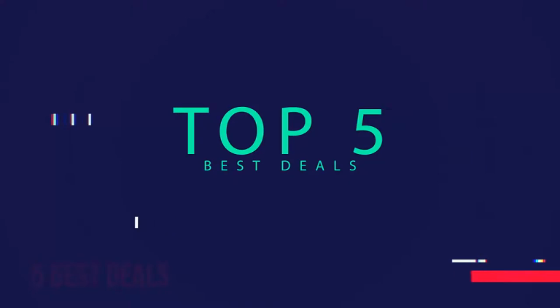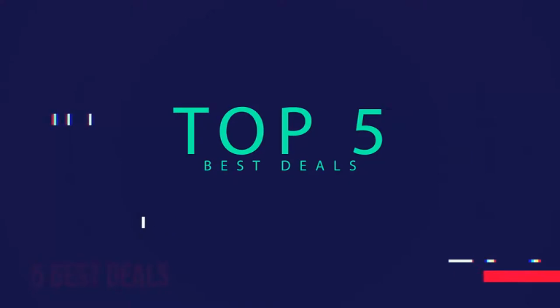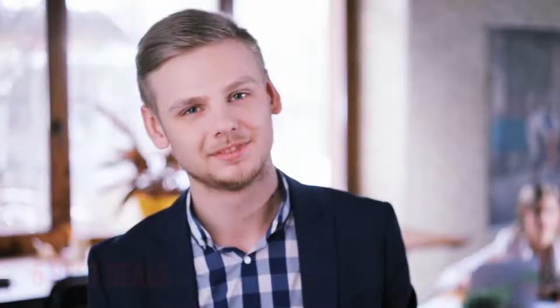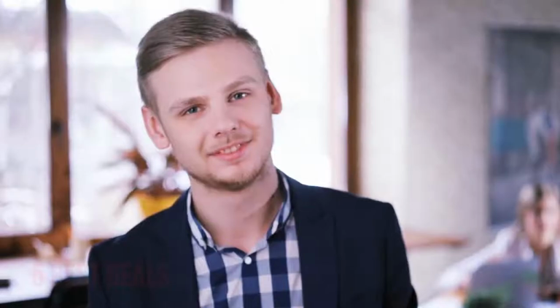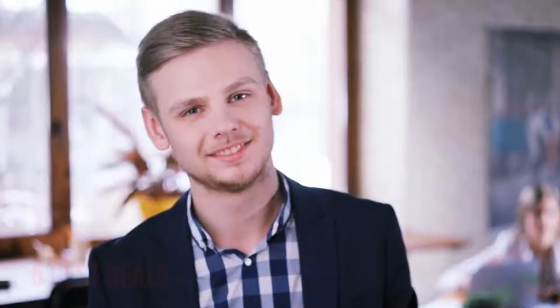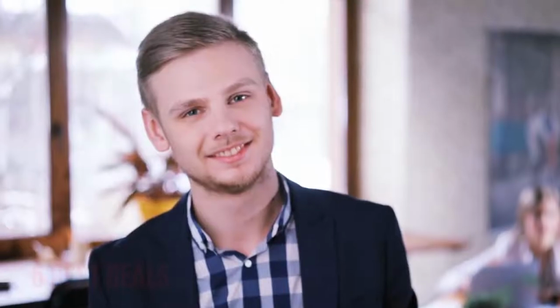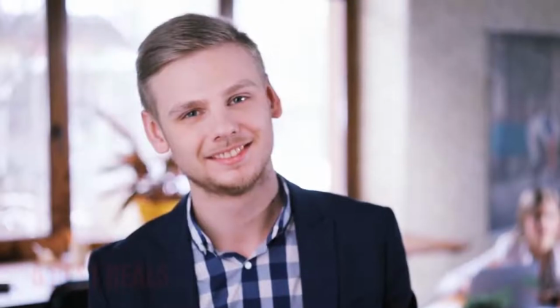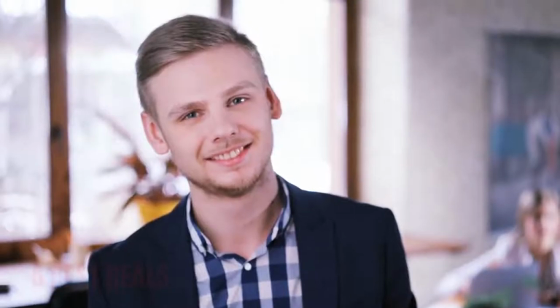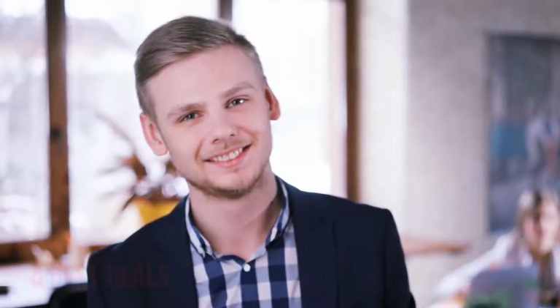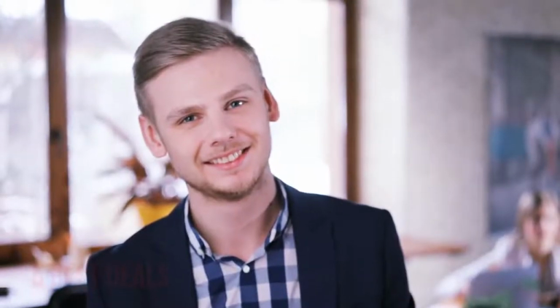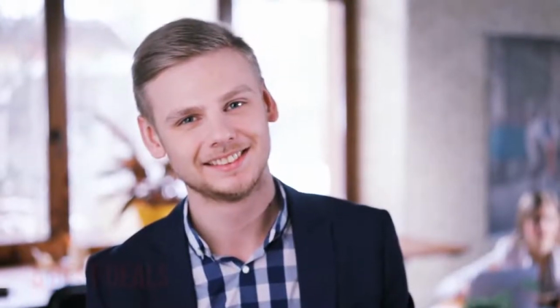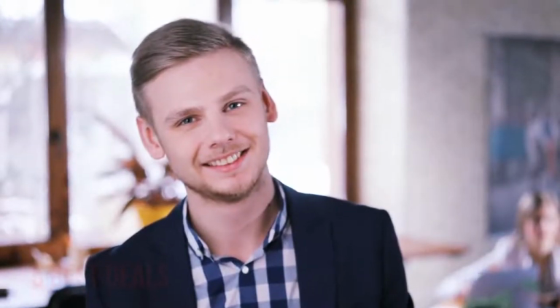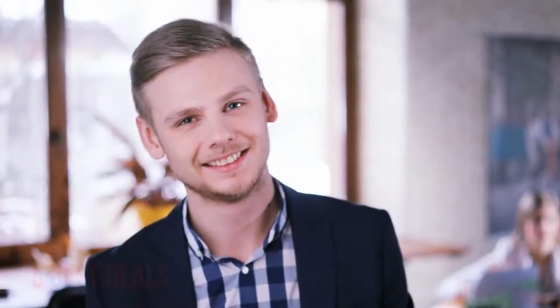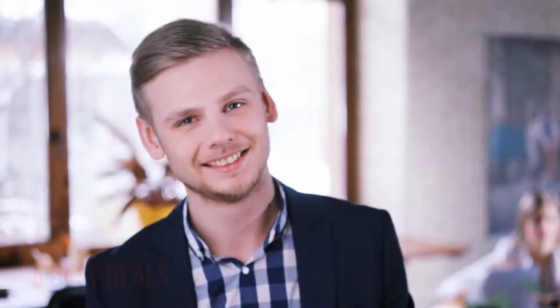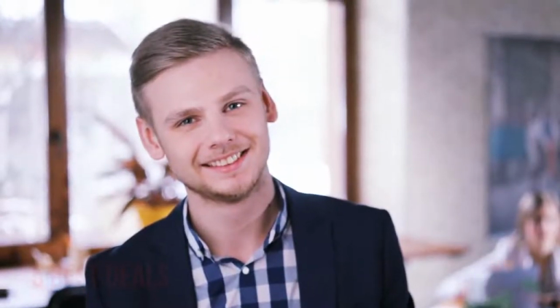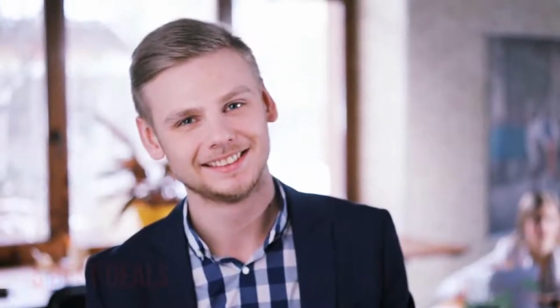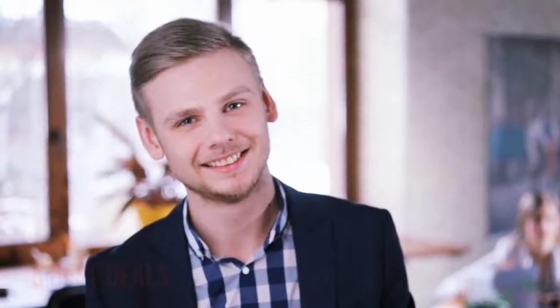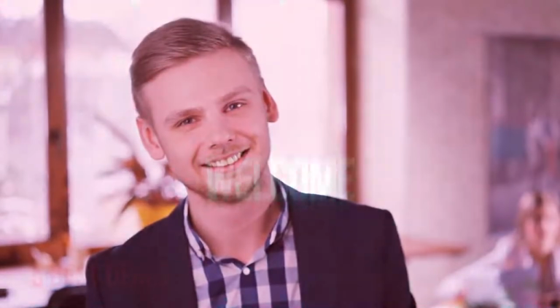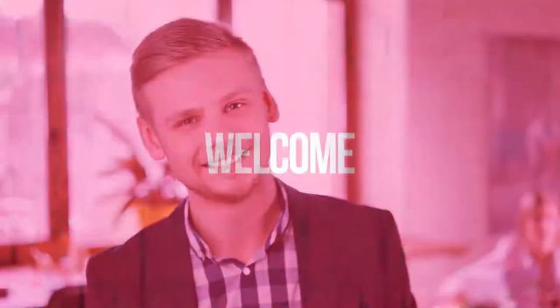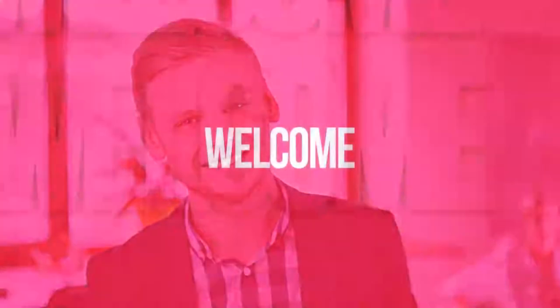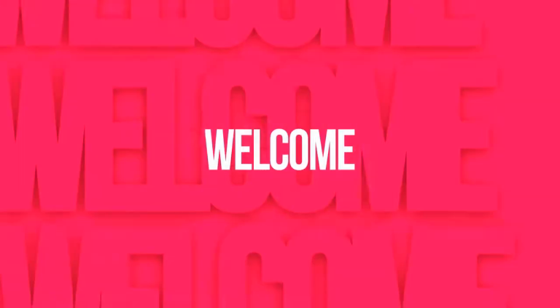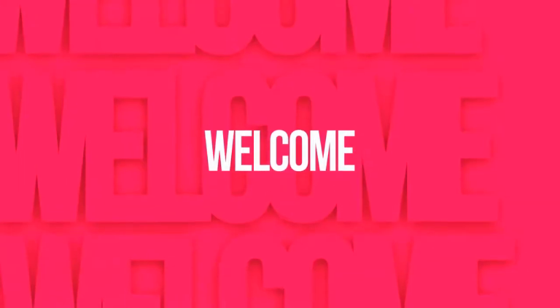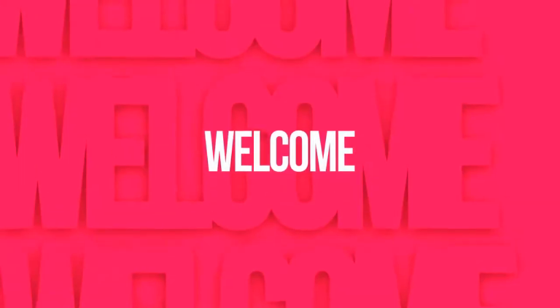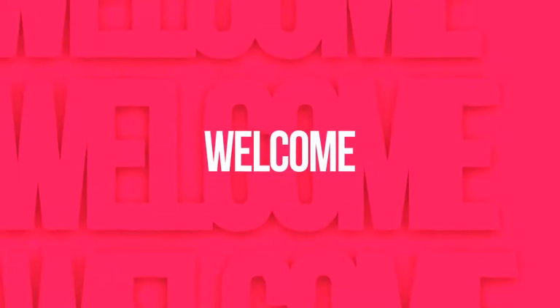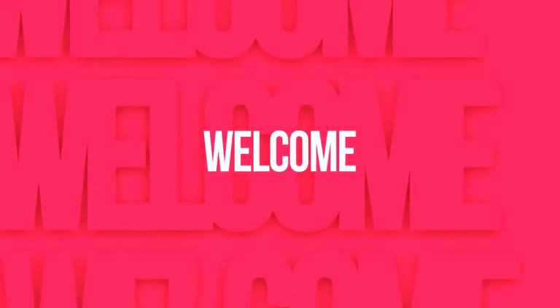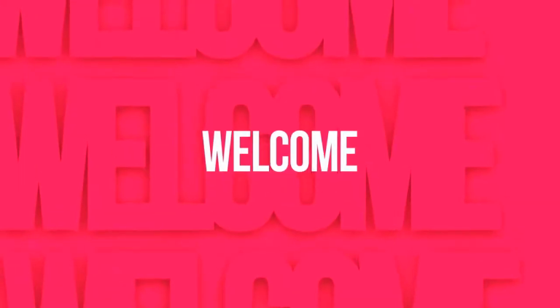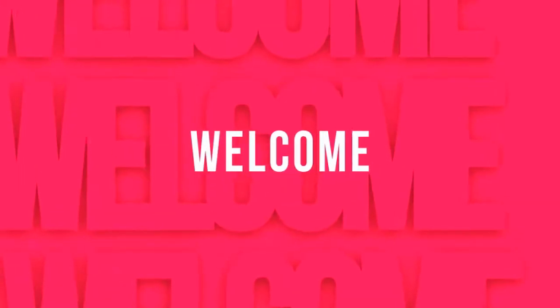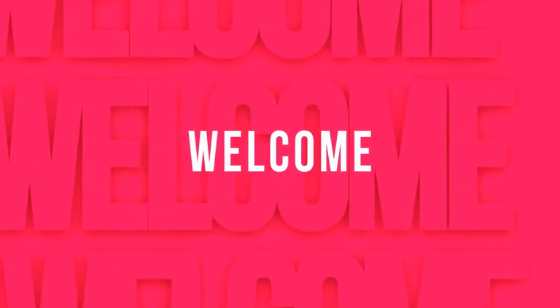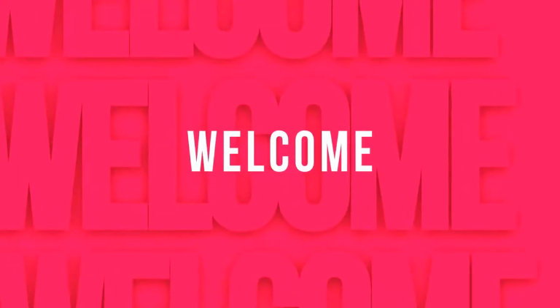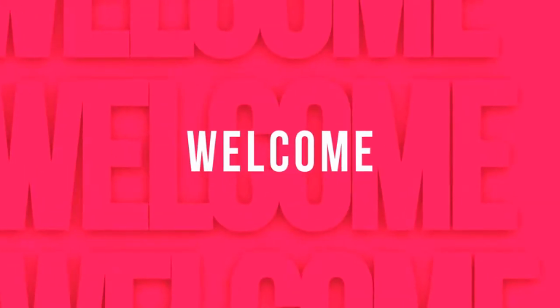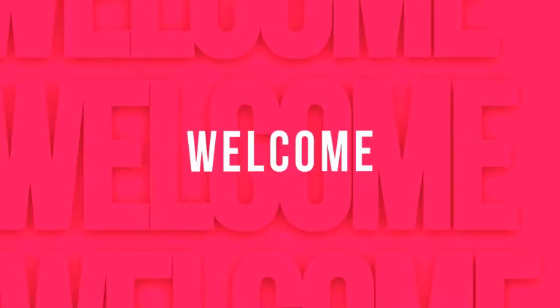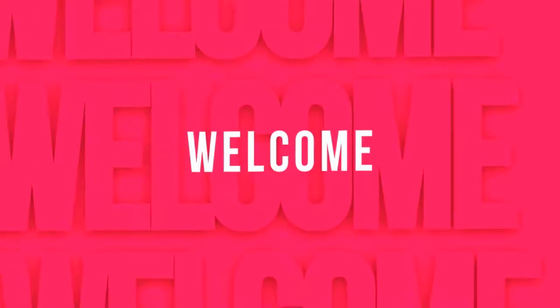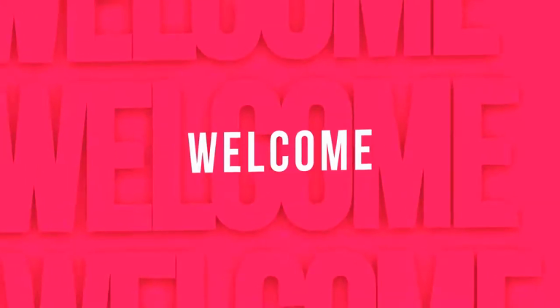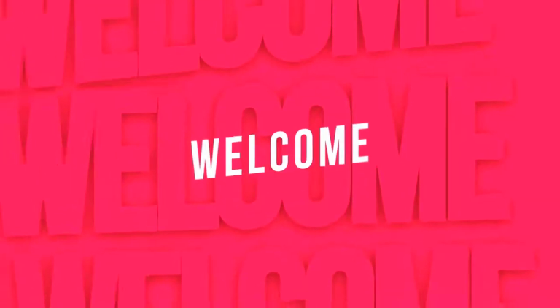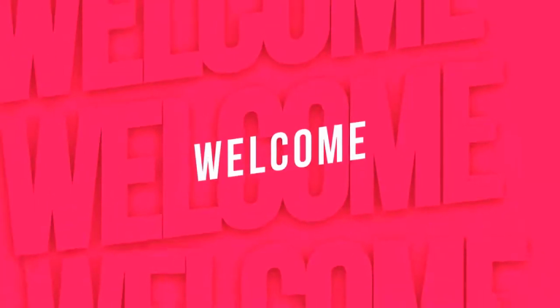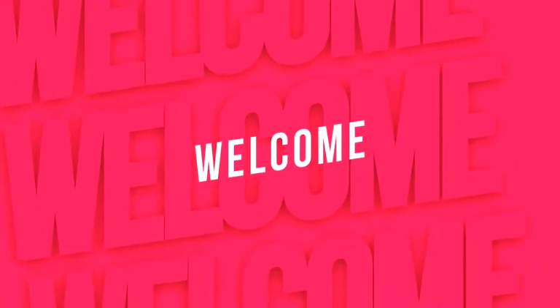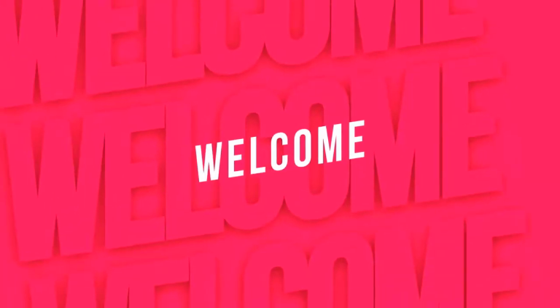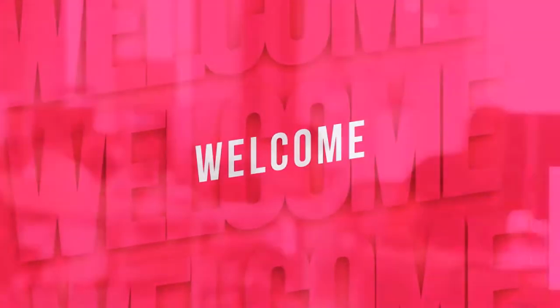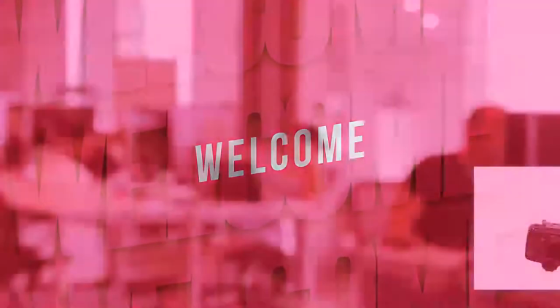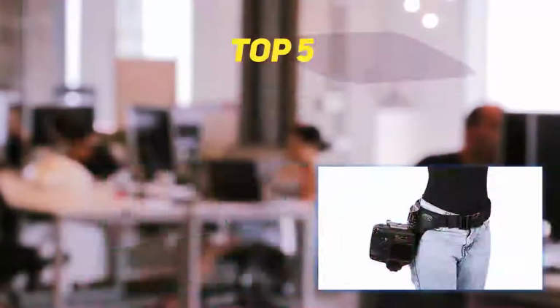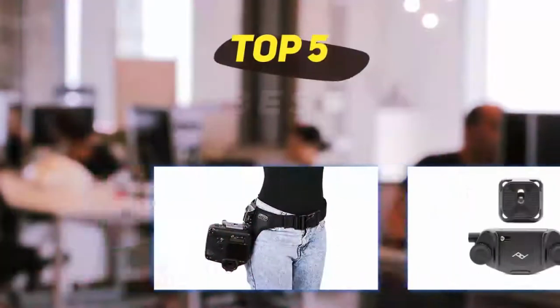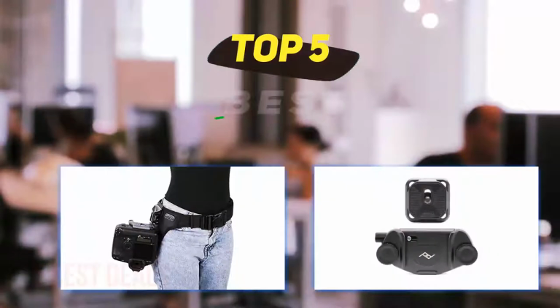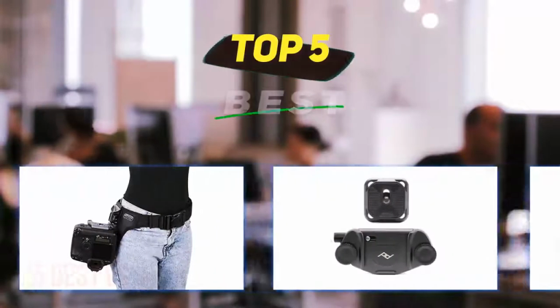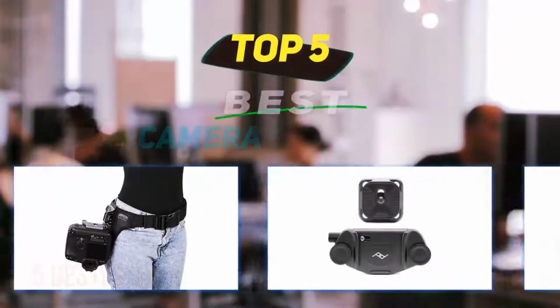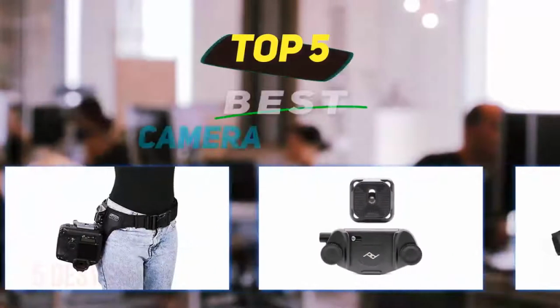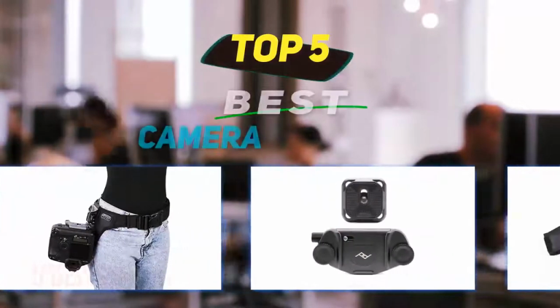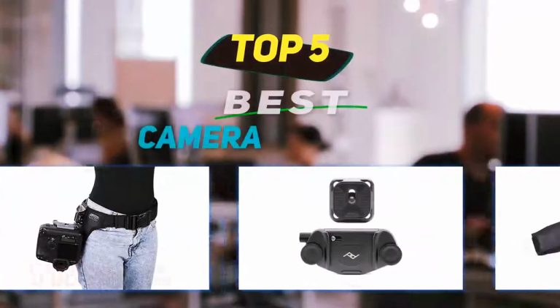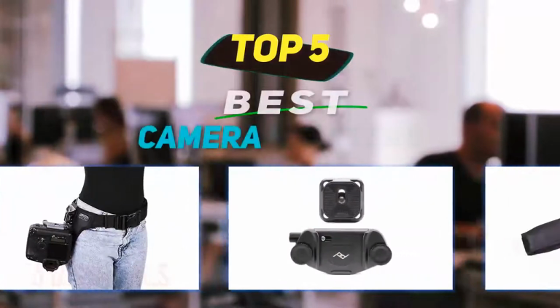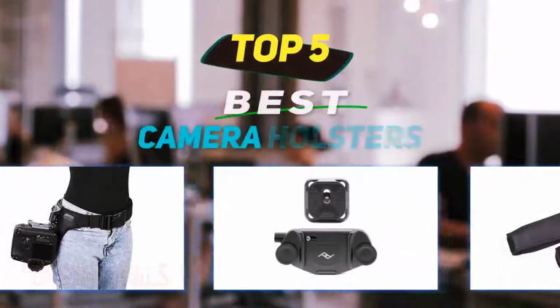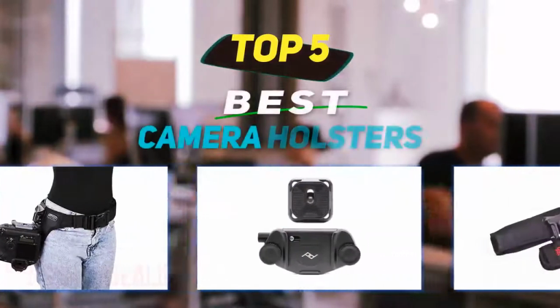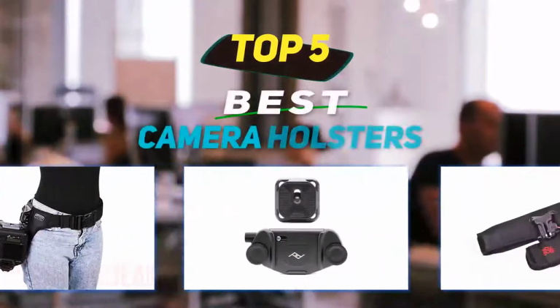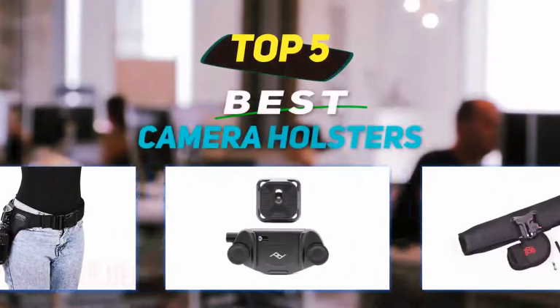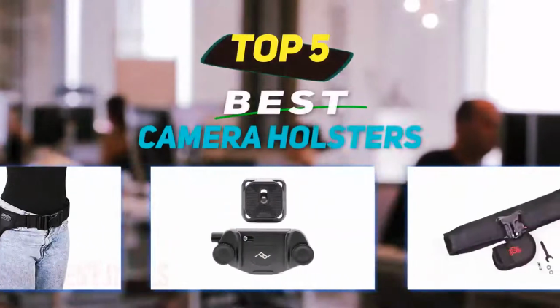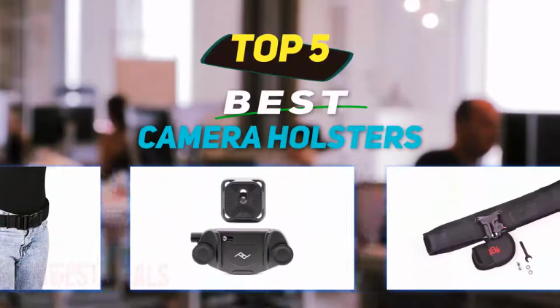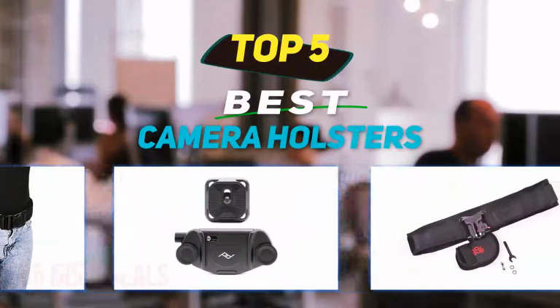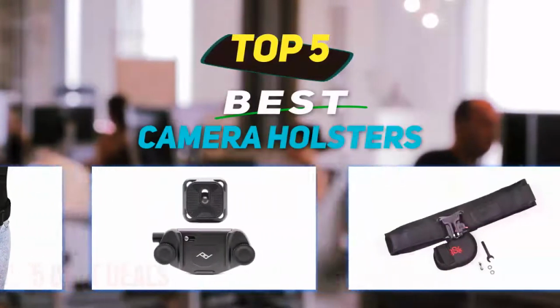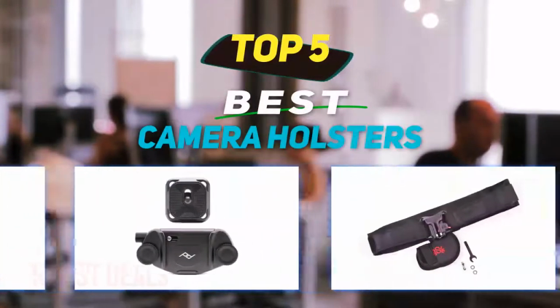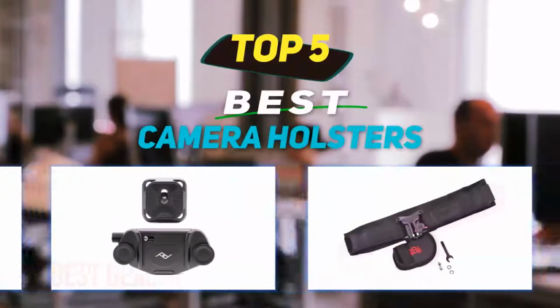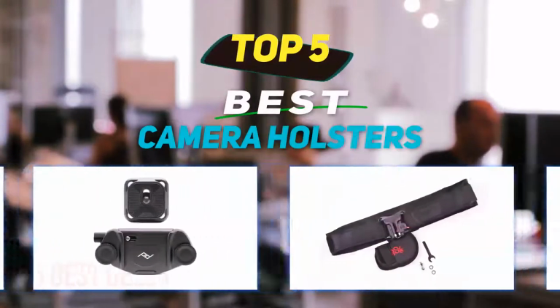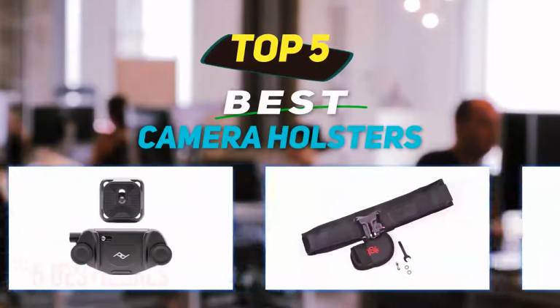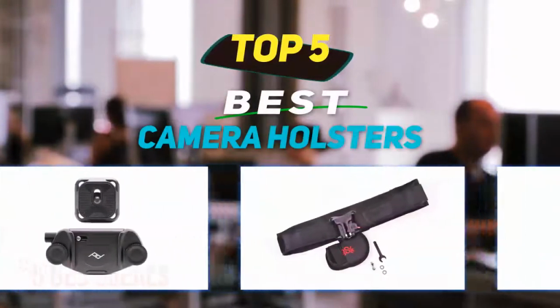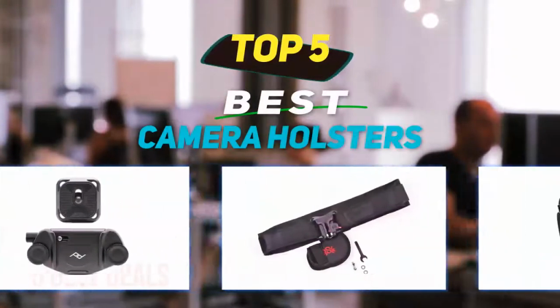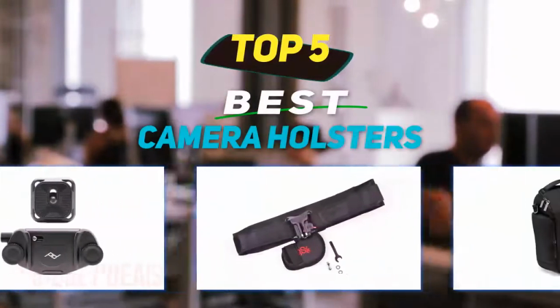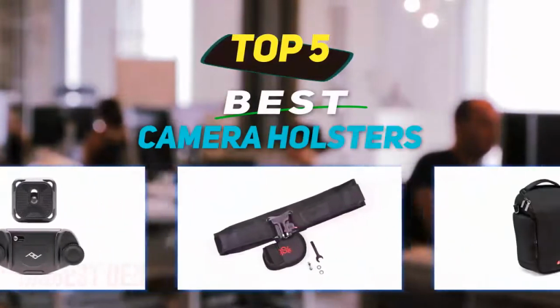Hey guys, welcome back to my channel. In this video I'm going to talk about the top five best camera holsters.